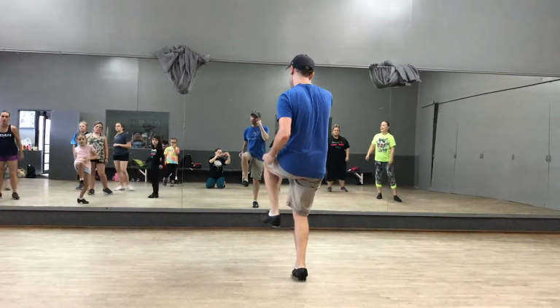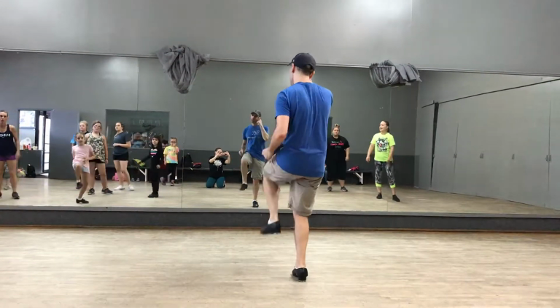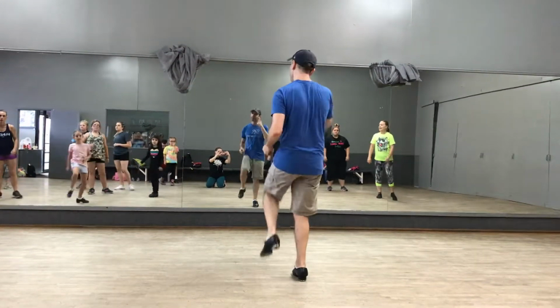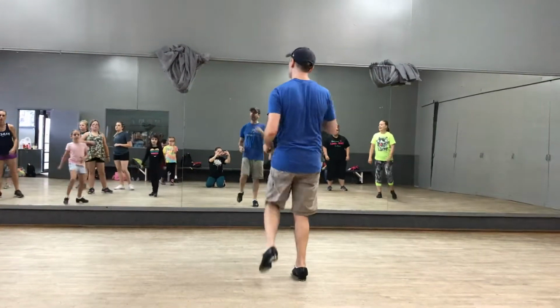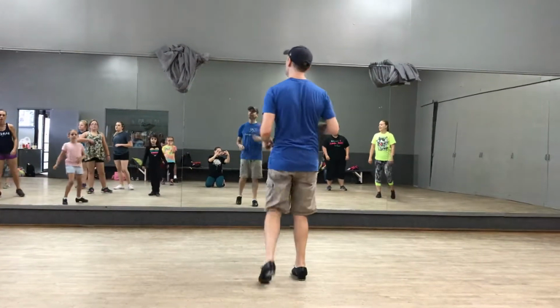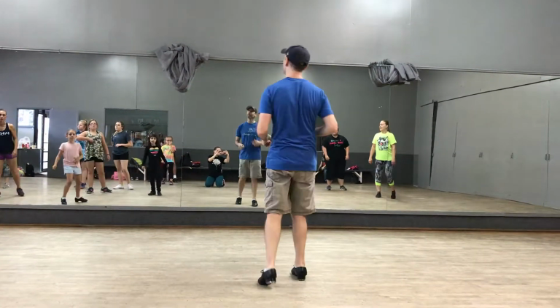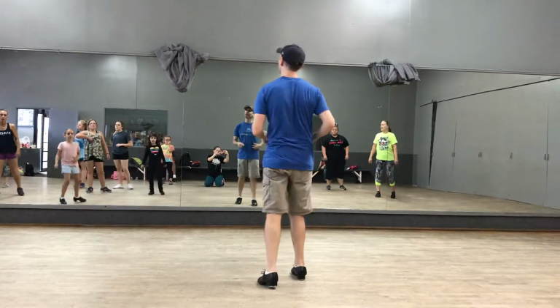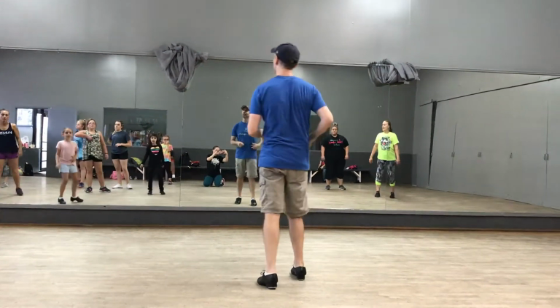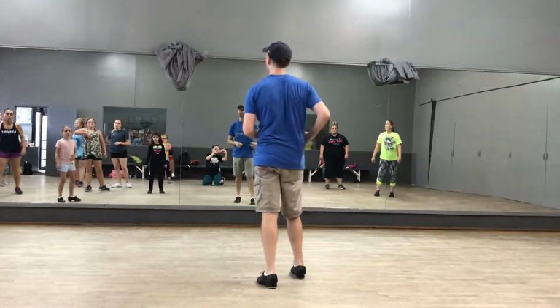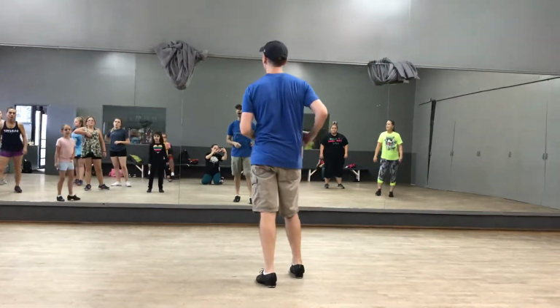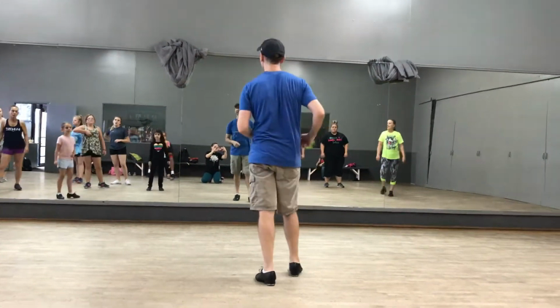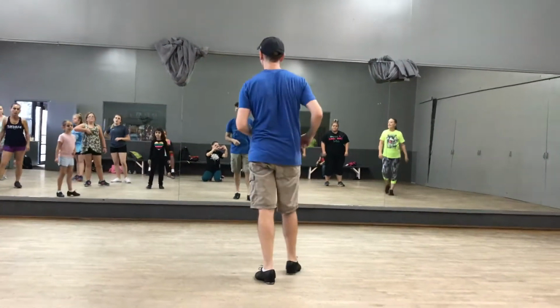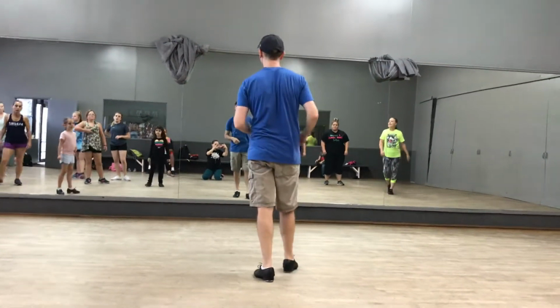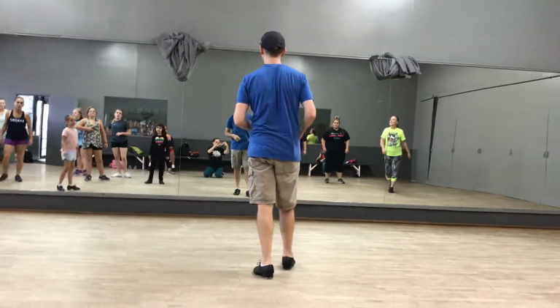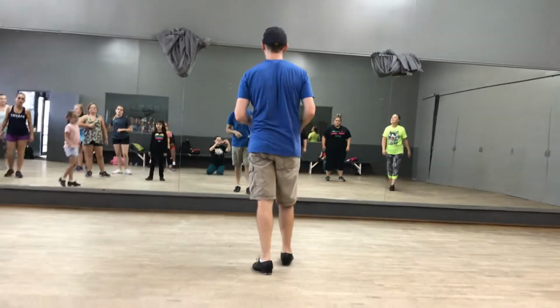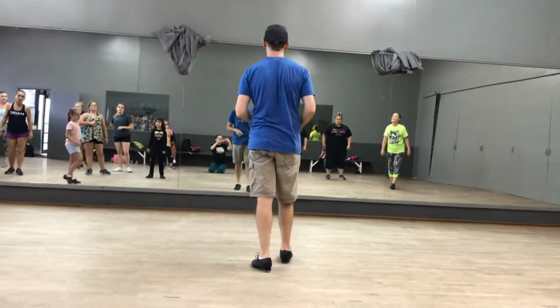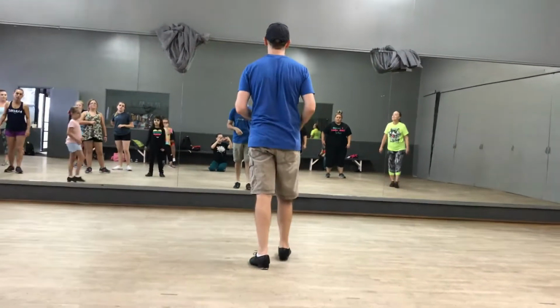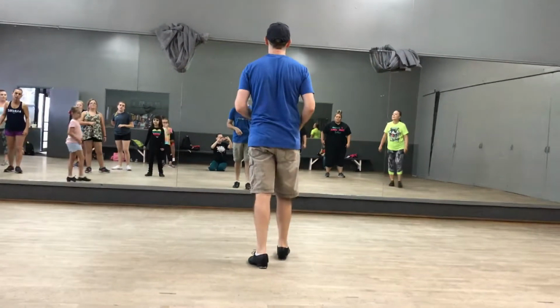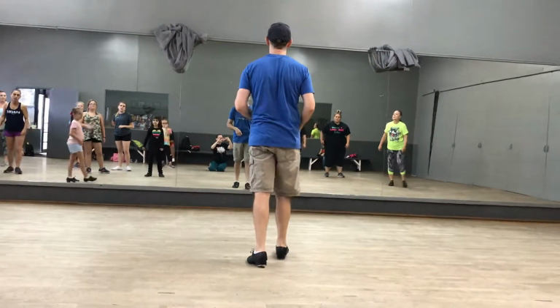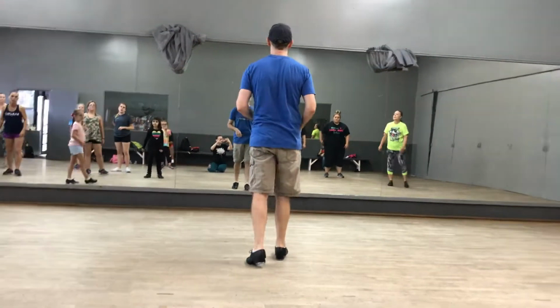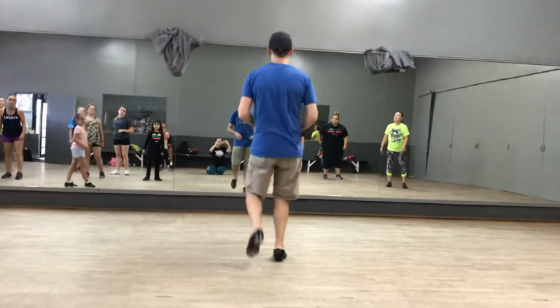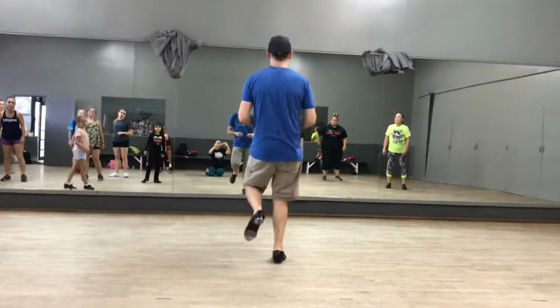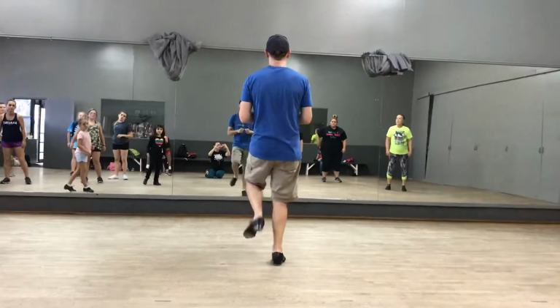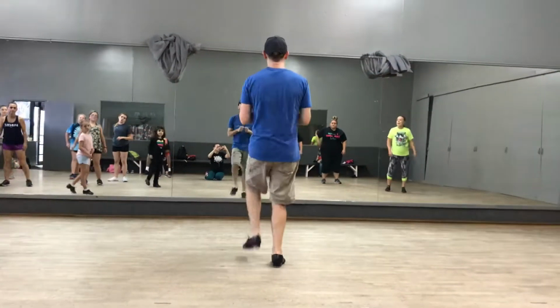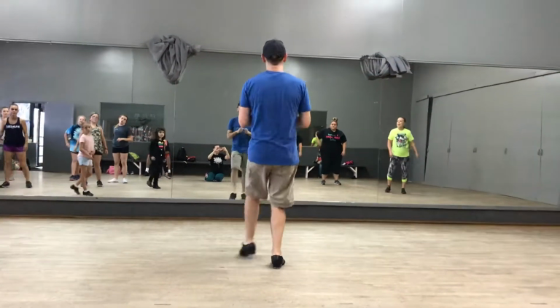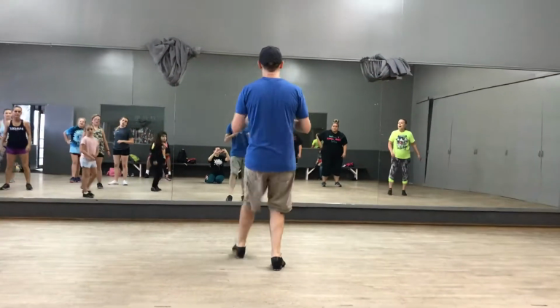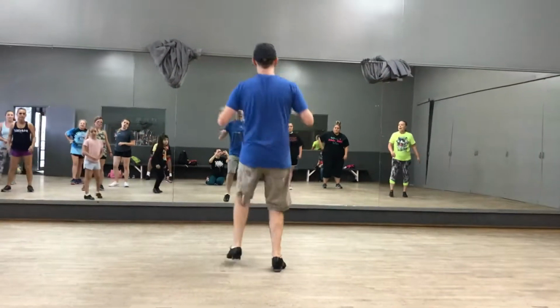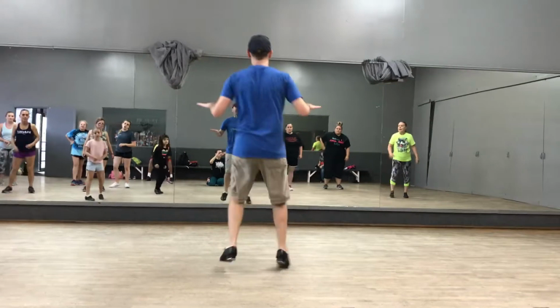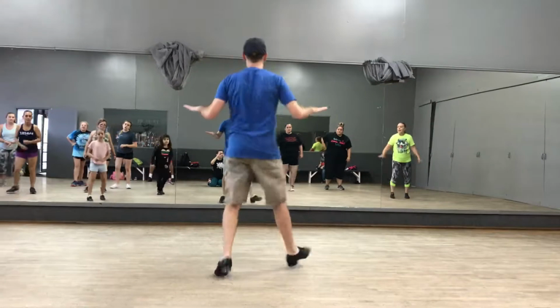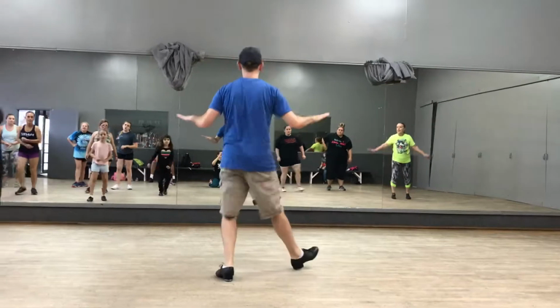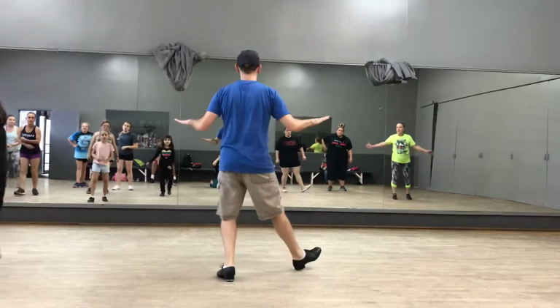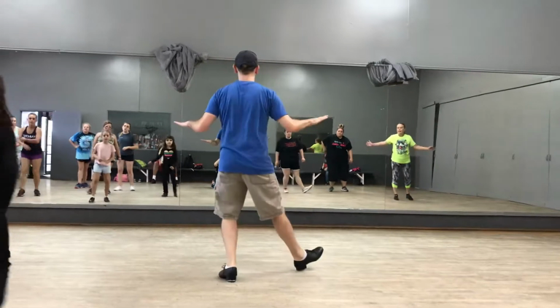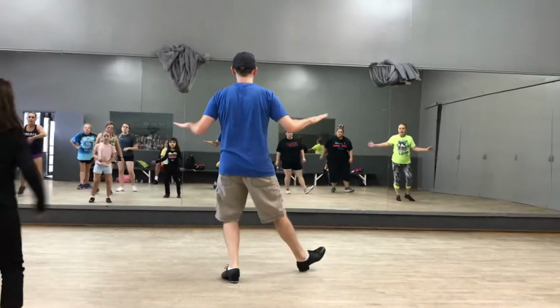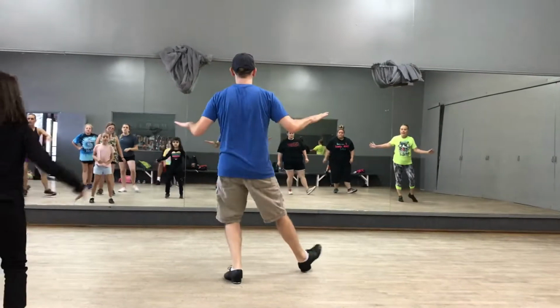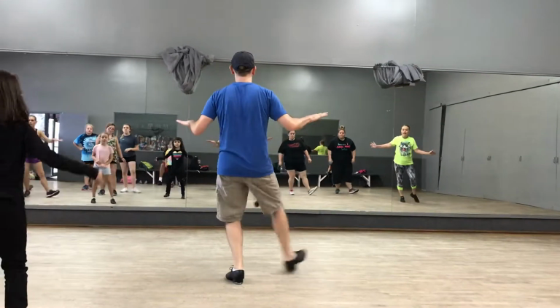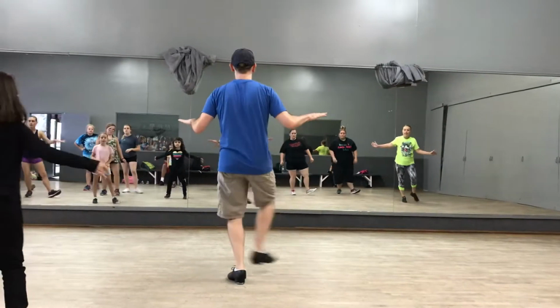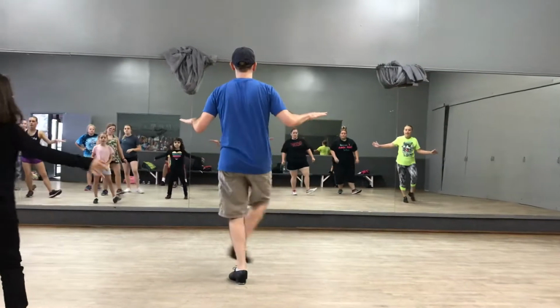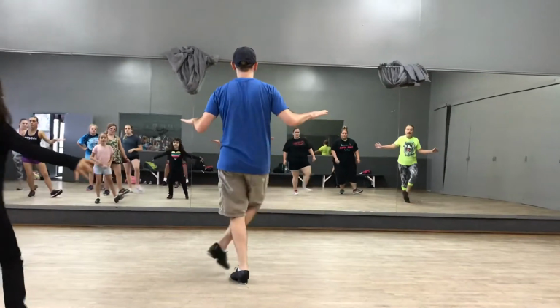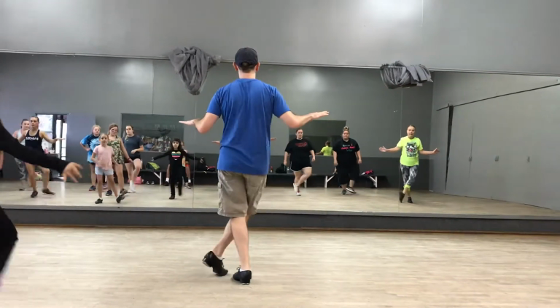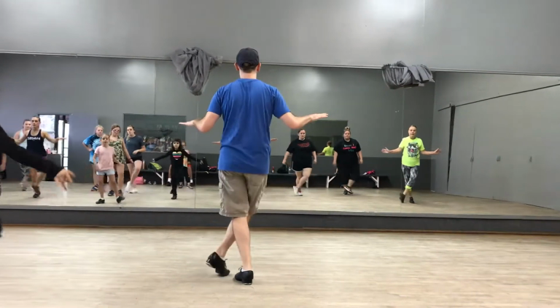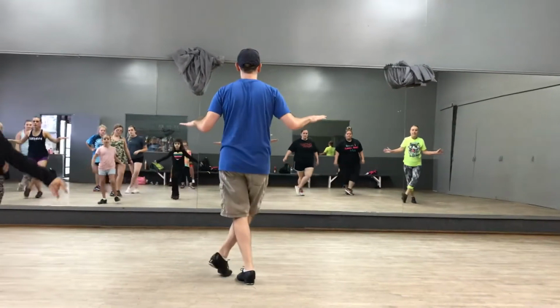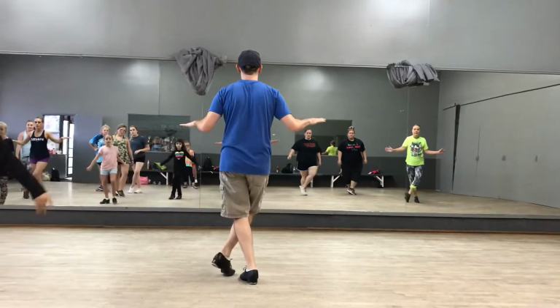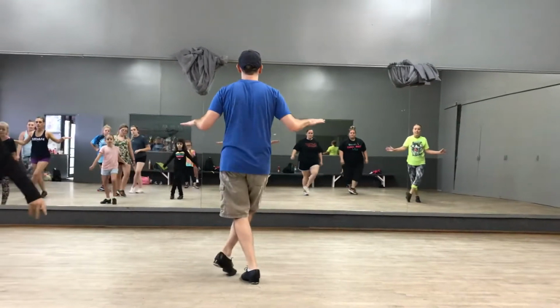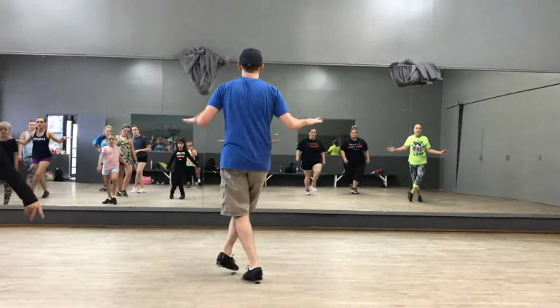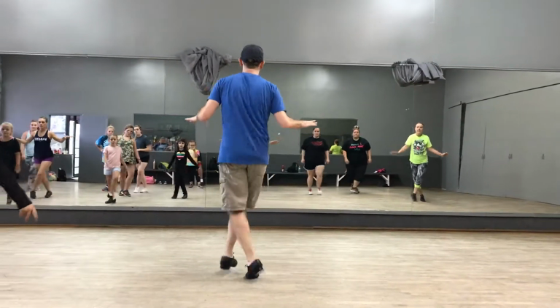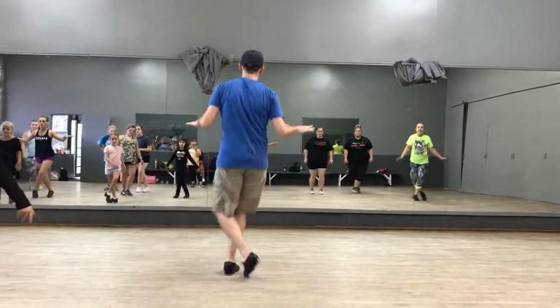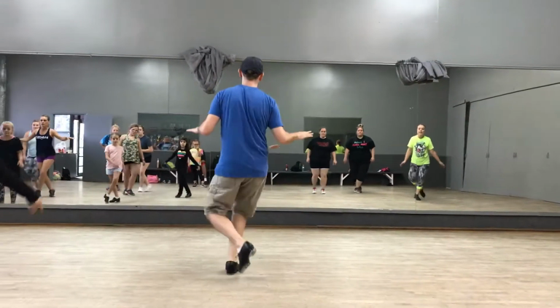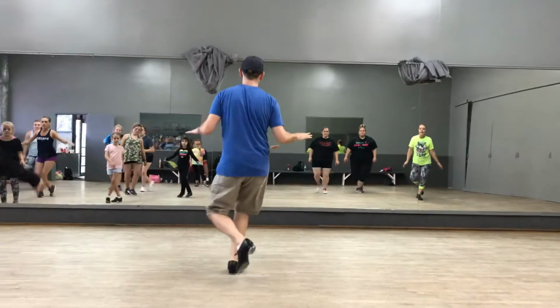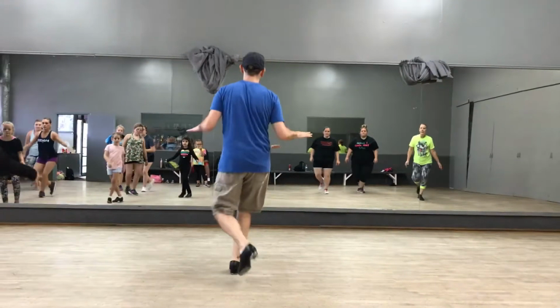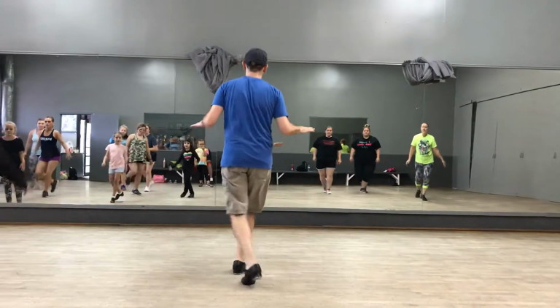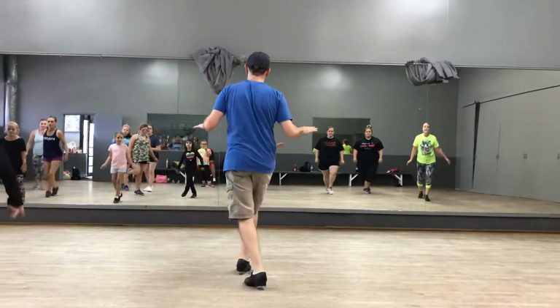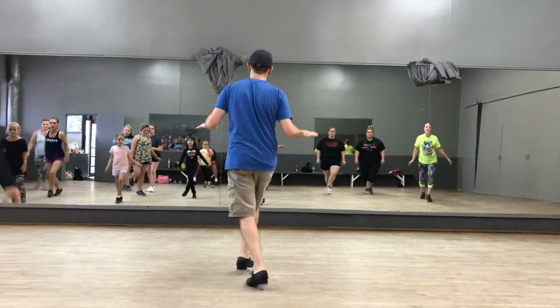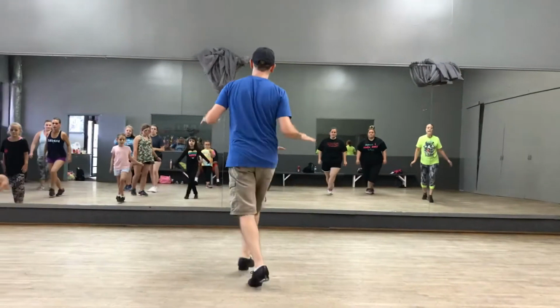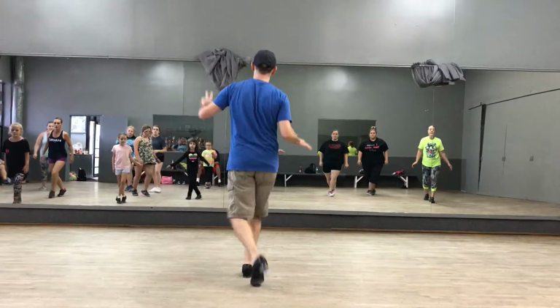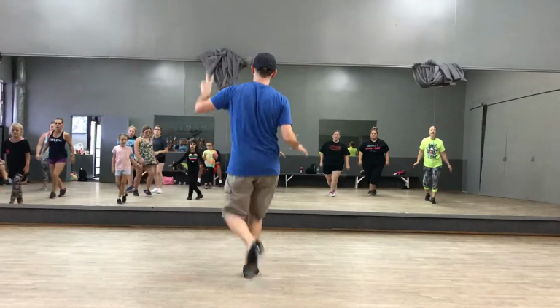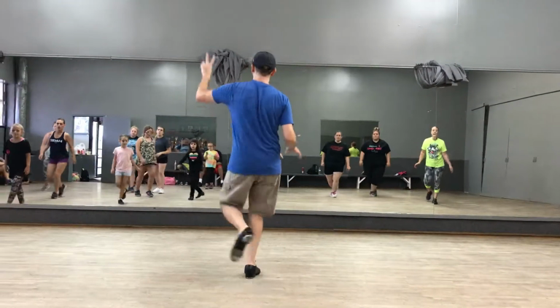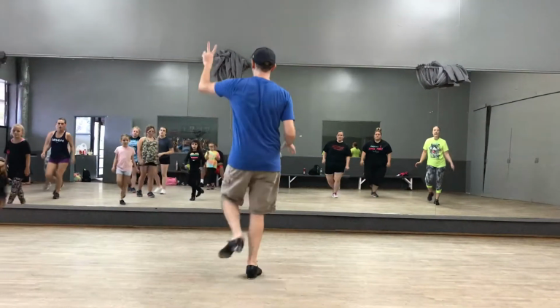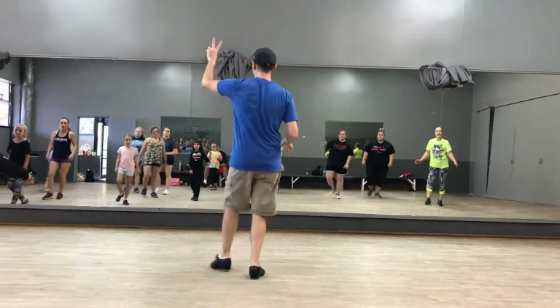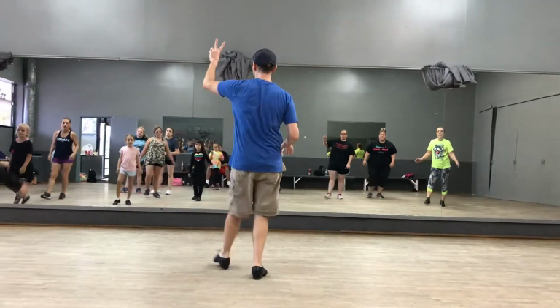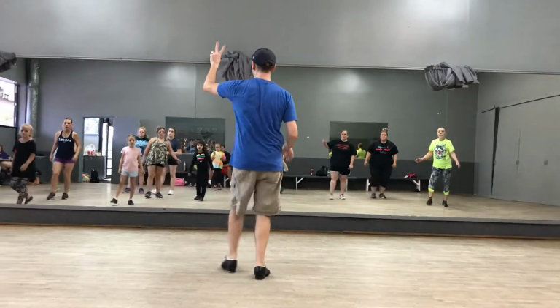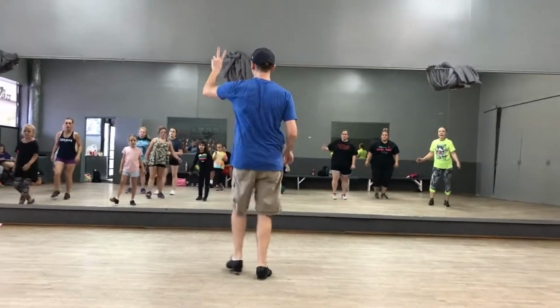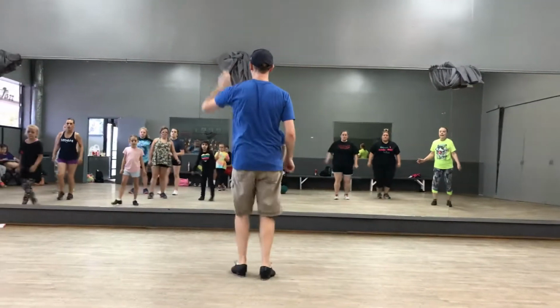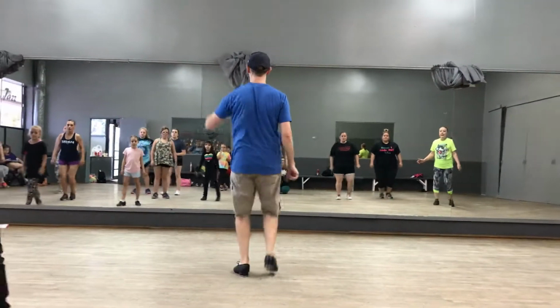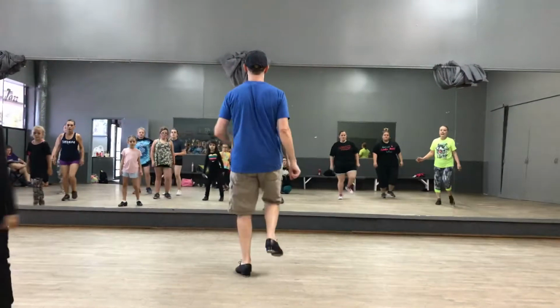Then we've got the brake section. Stagger, toe, step, cross, step, face, double.